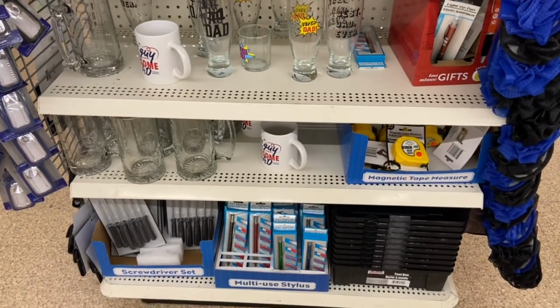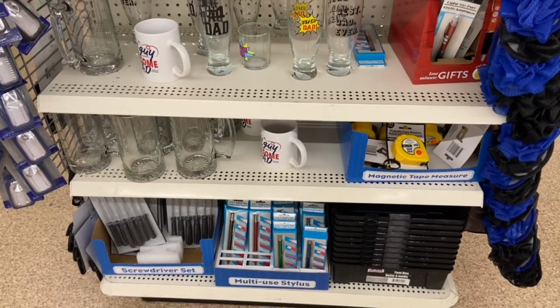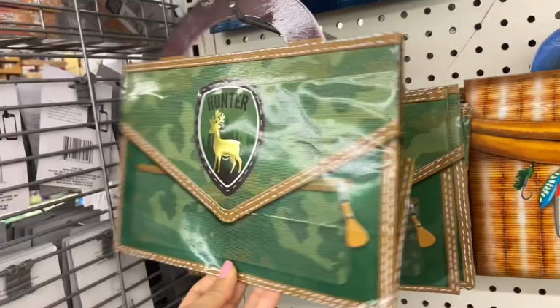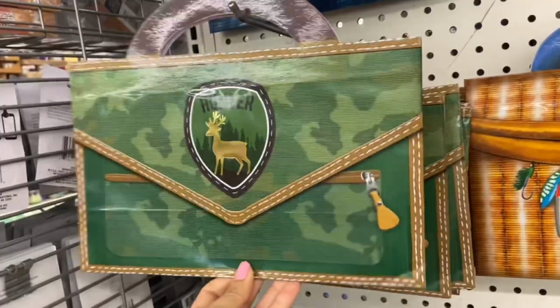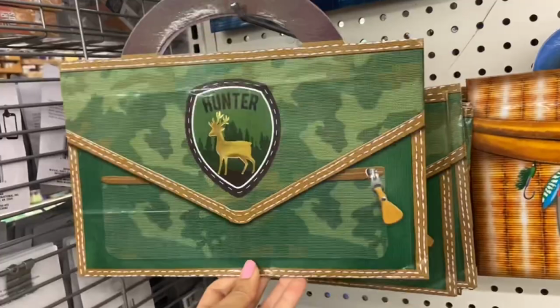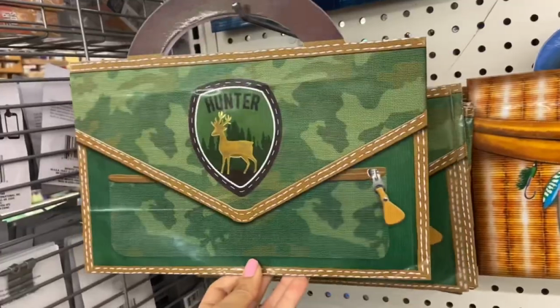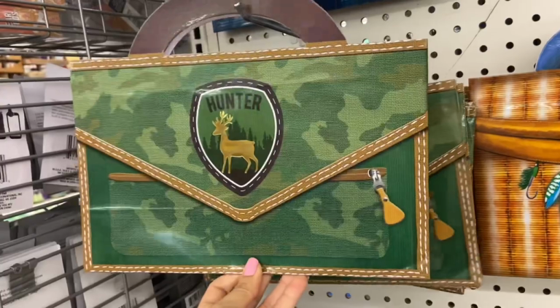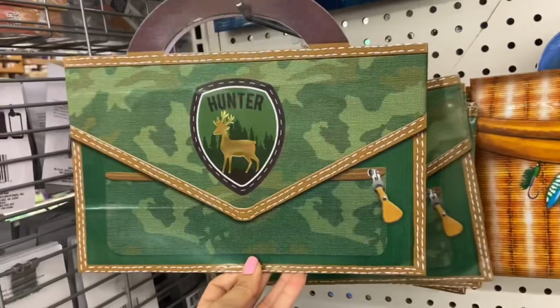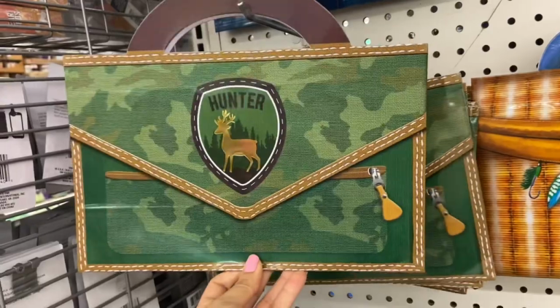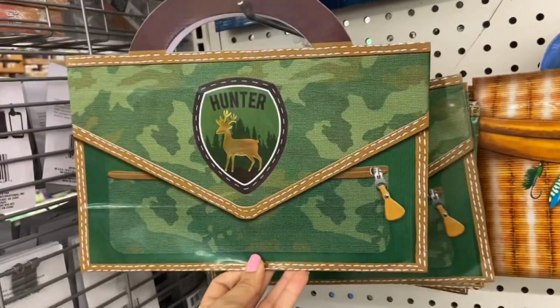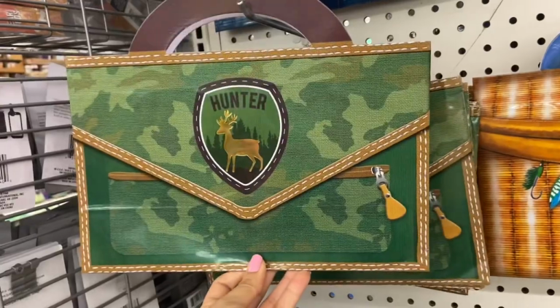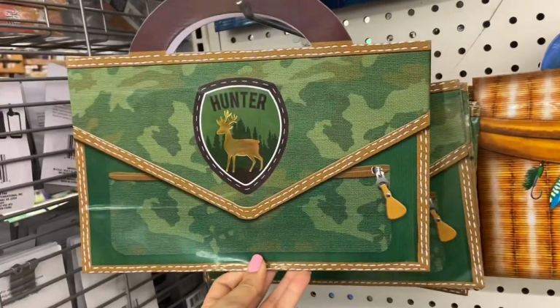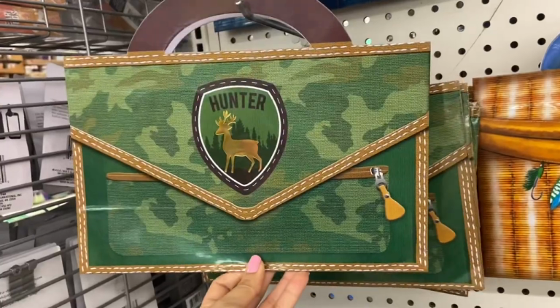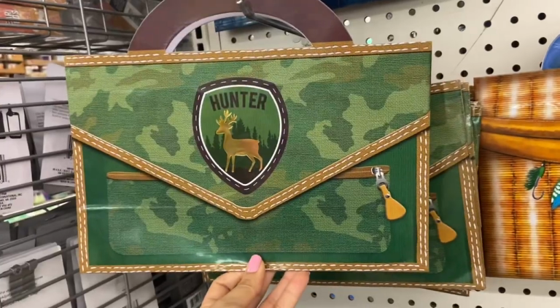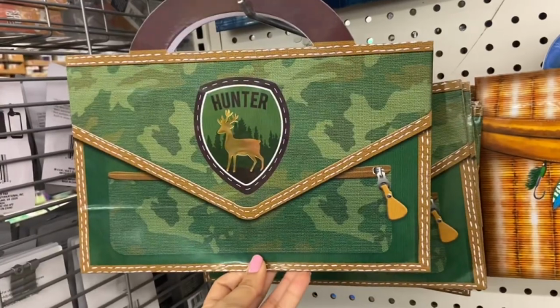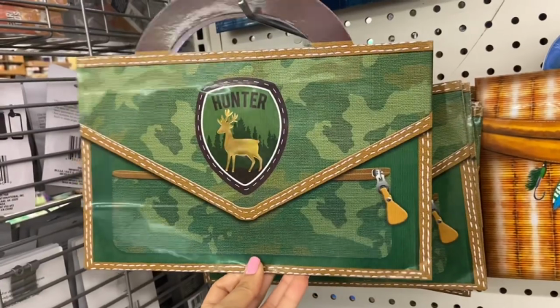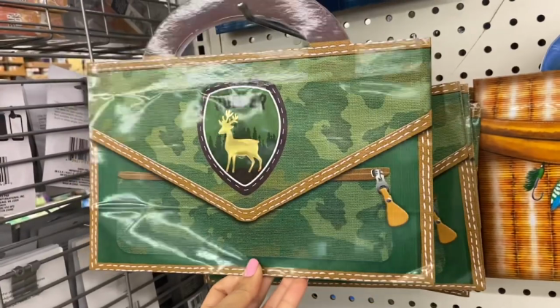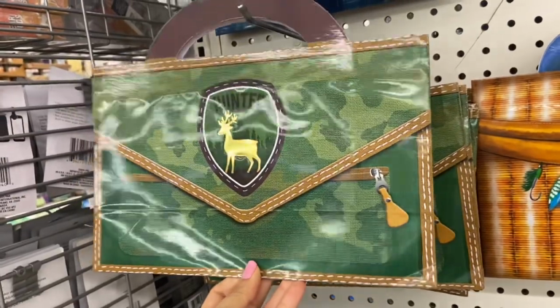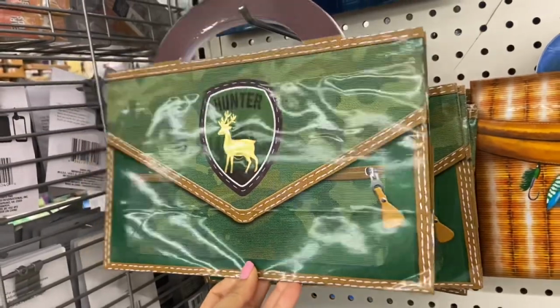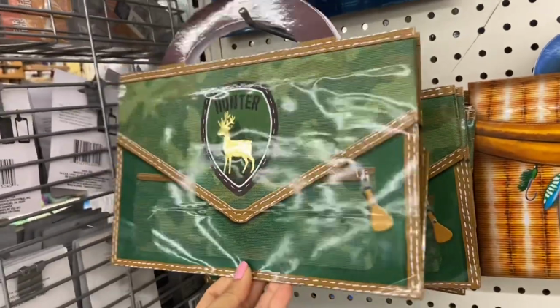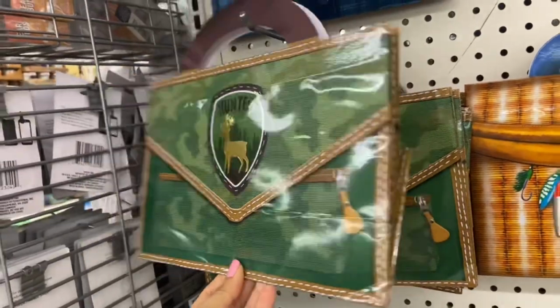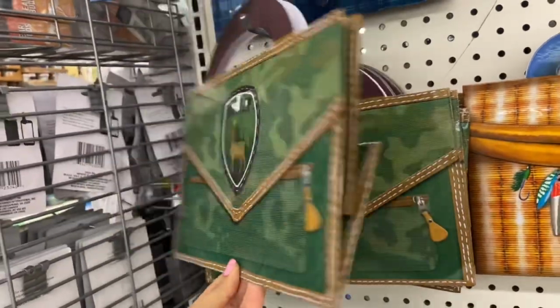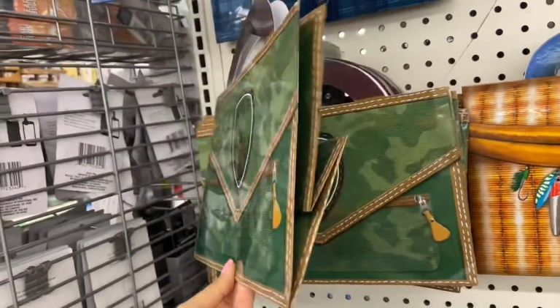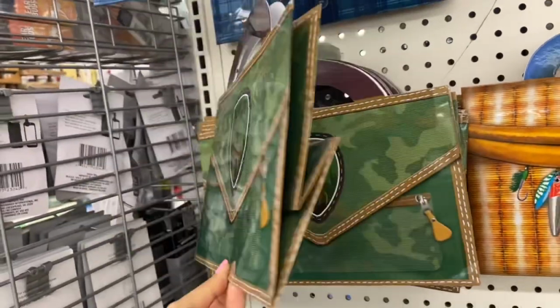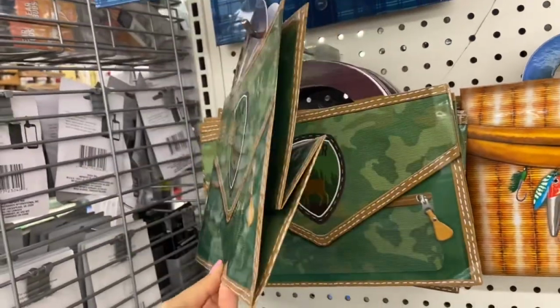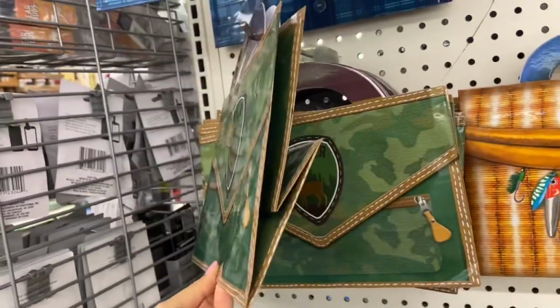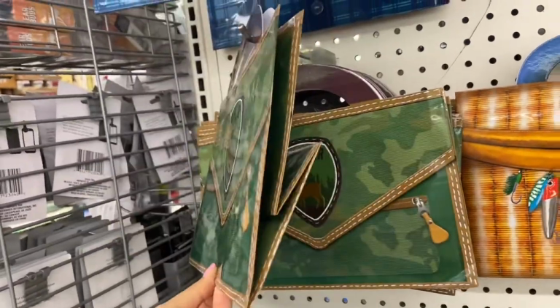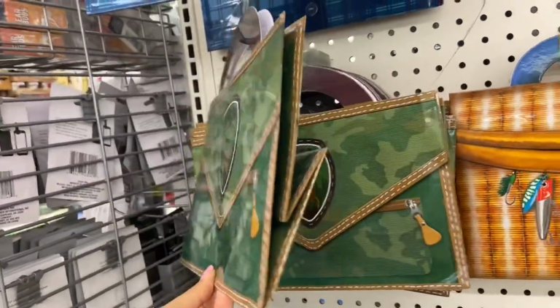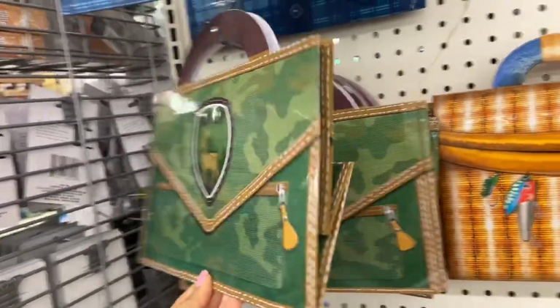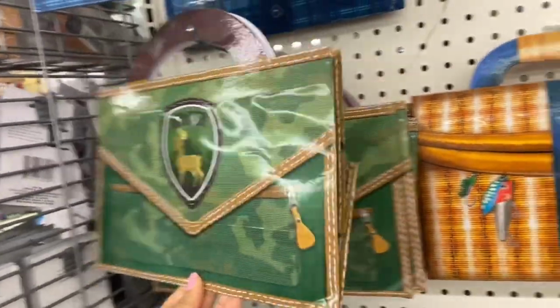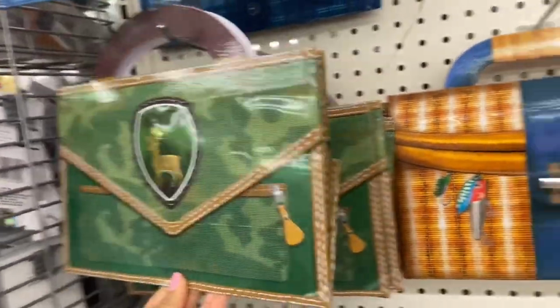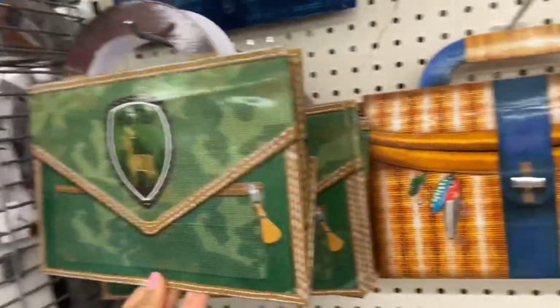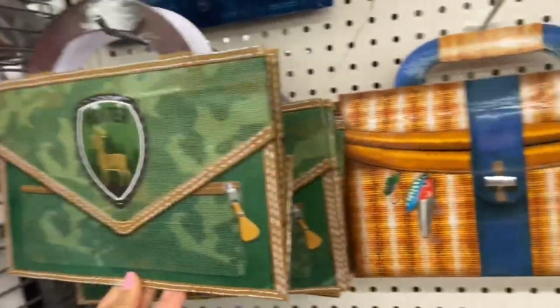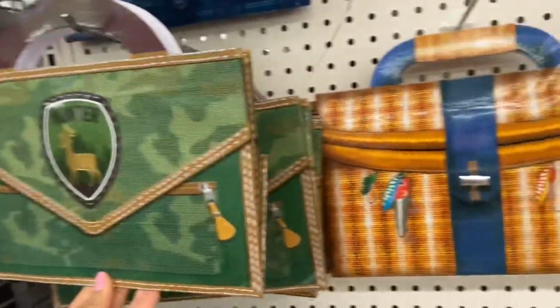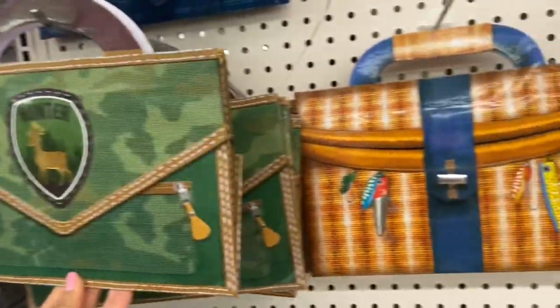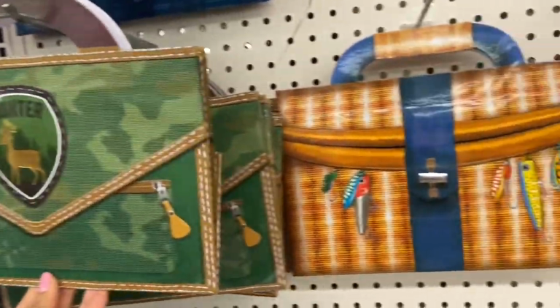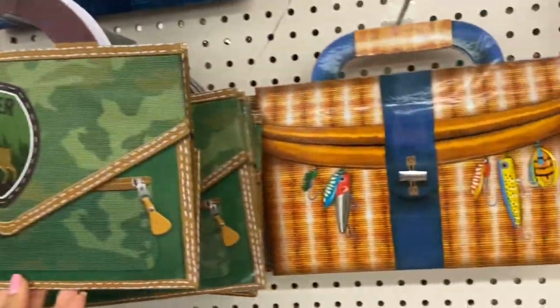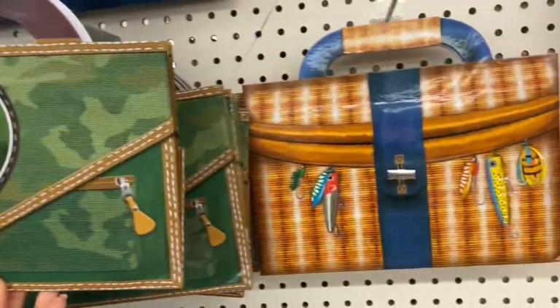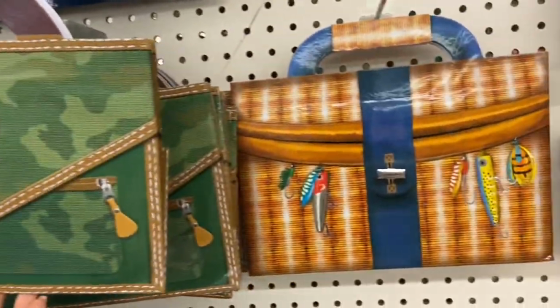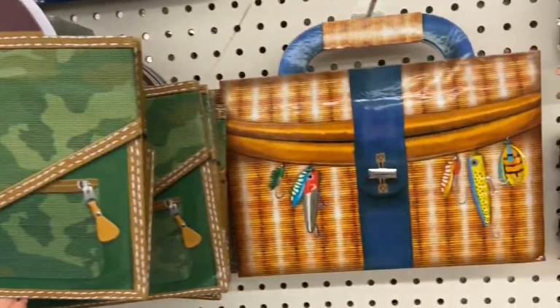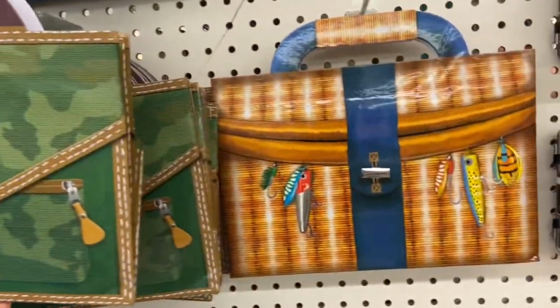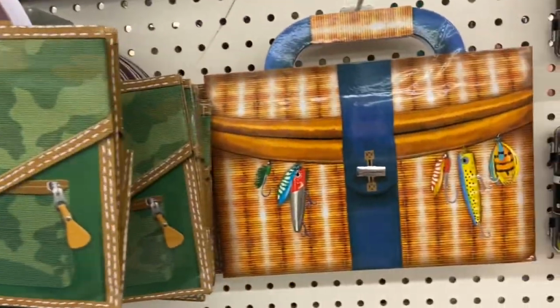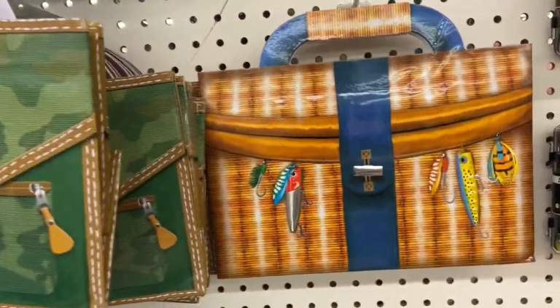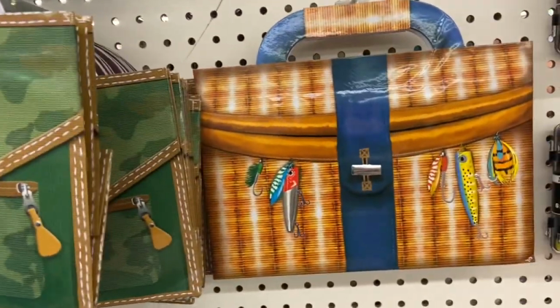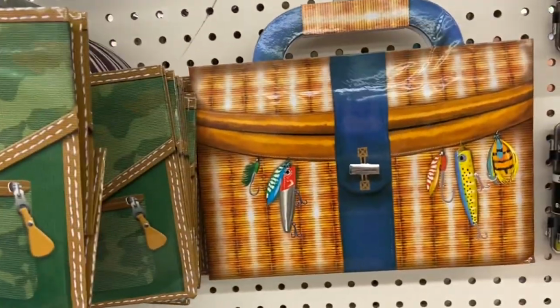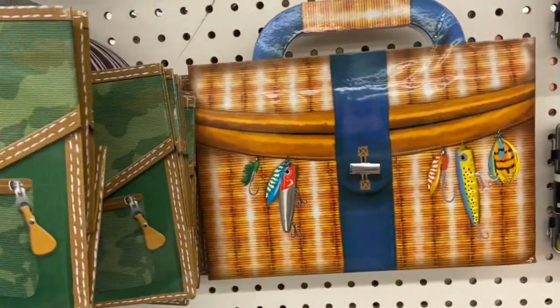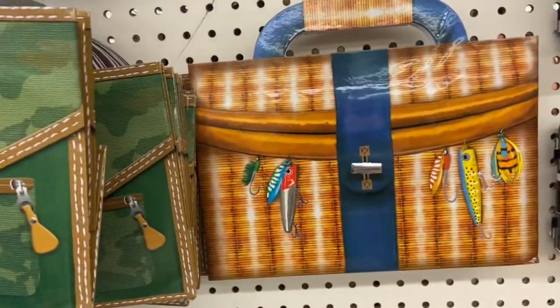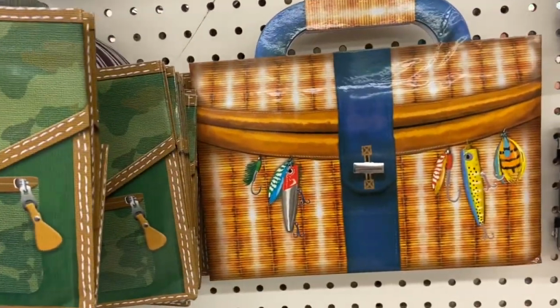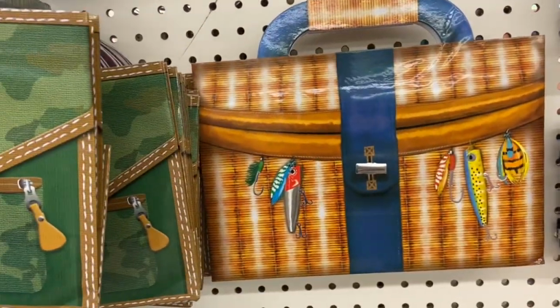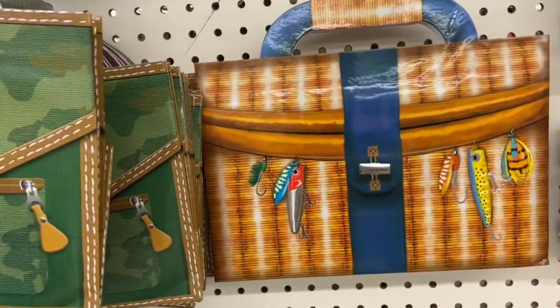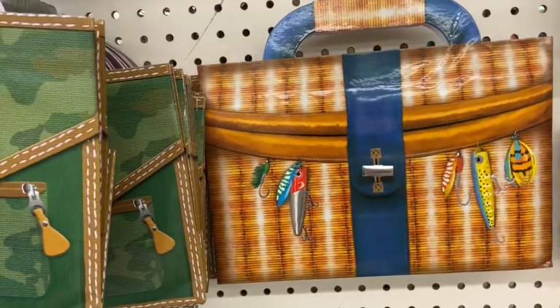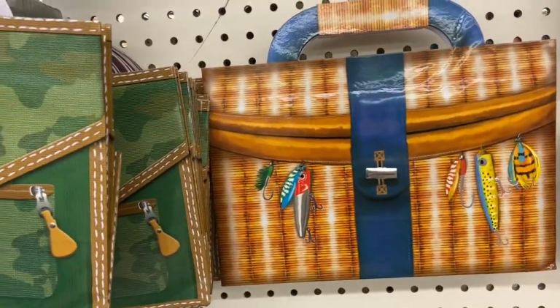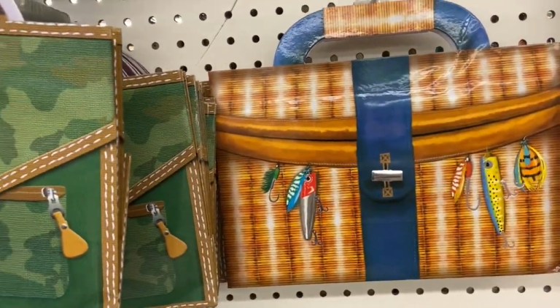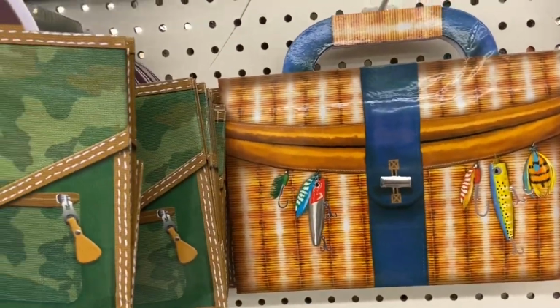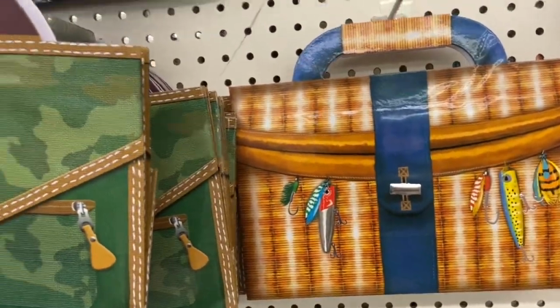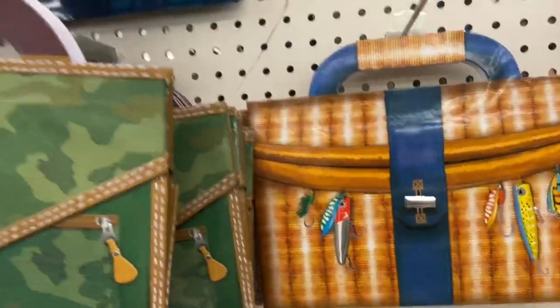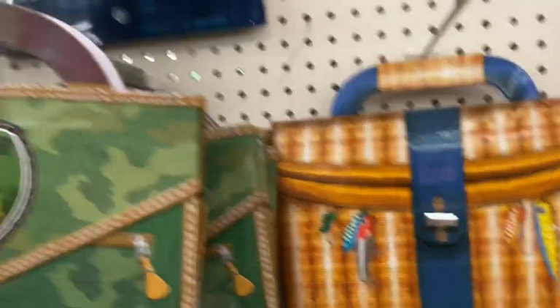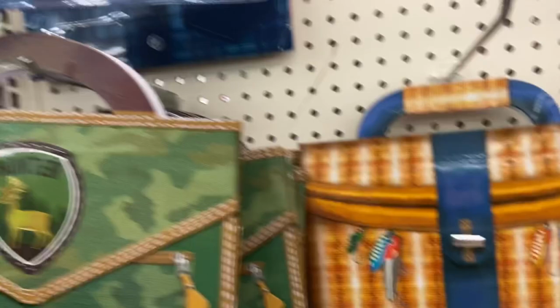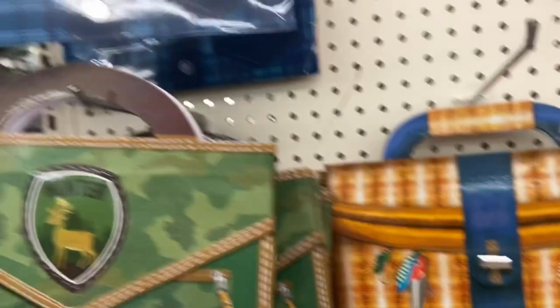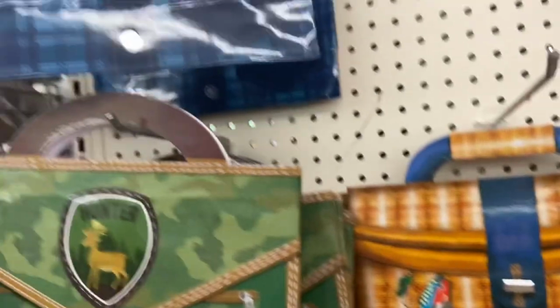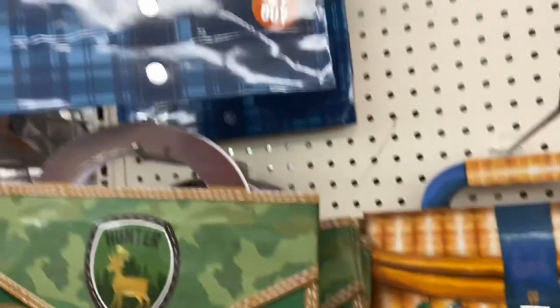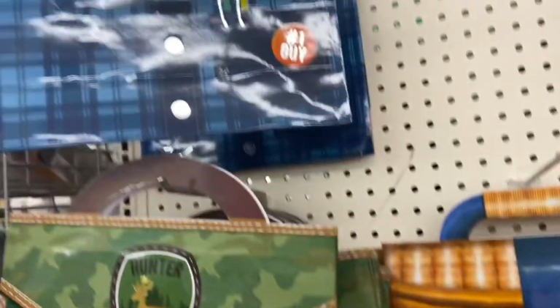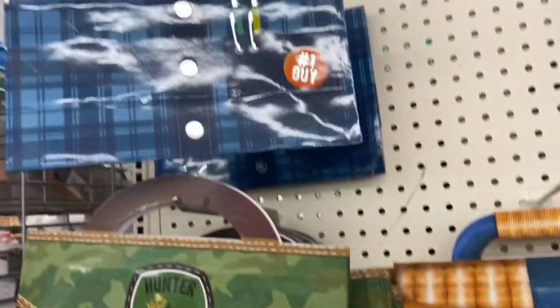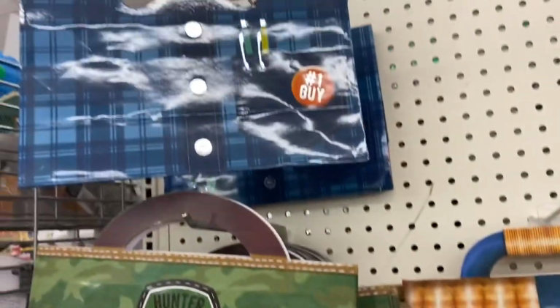Look at these cool gift bags for Father's Day — they had this one too, and they had this one over here.